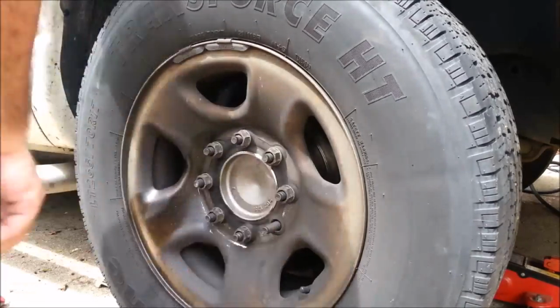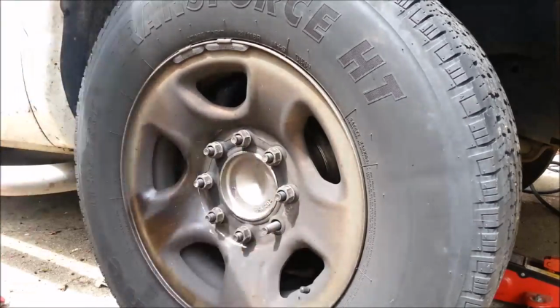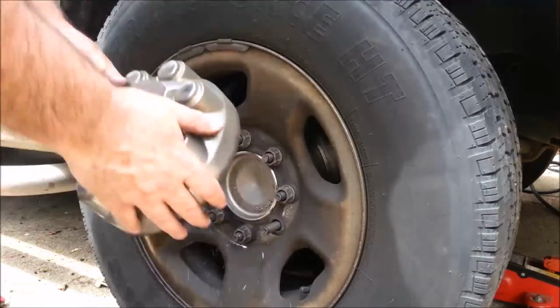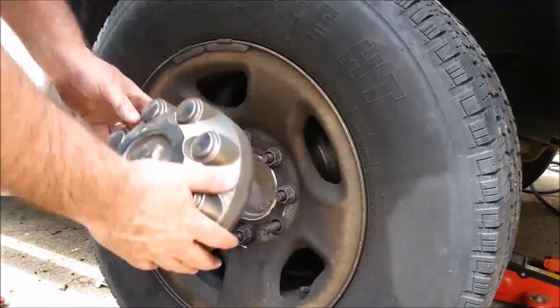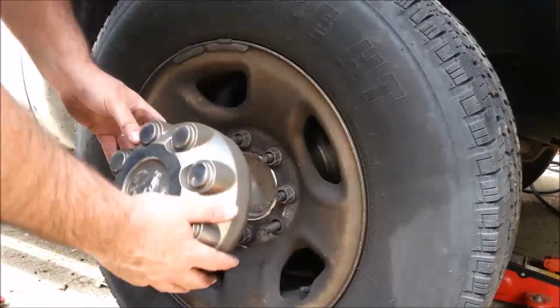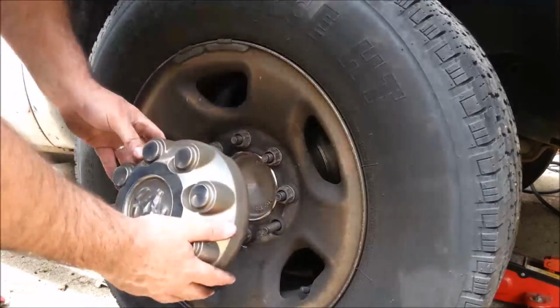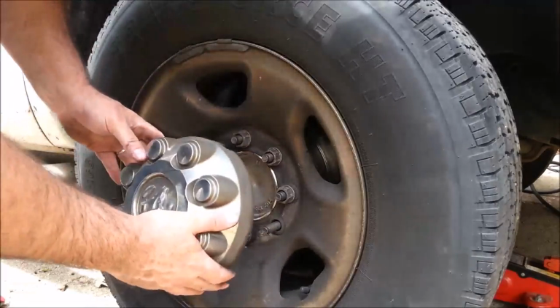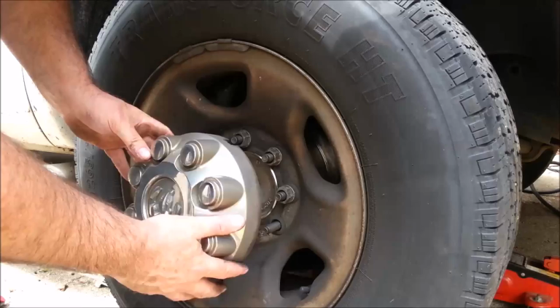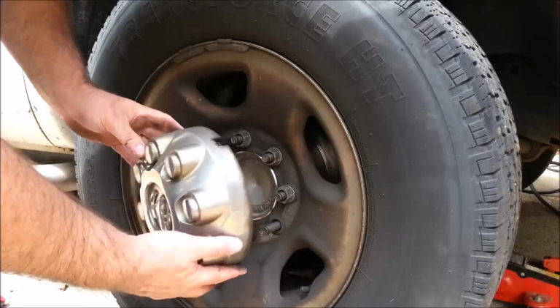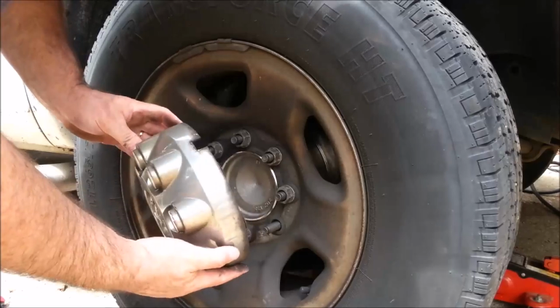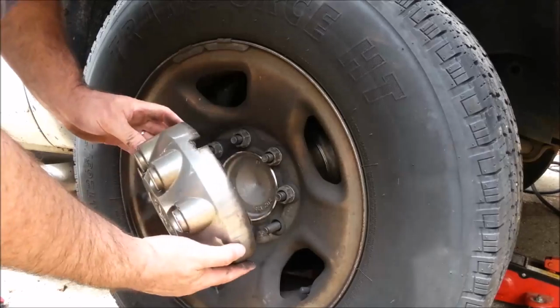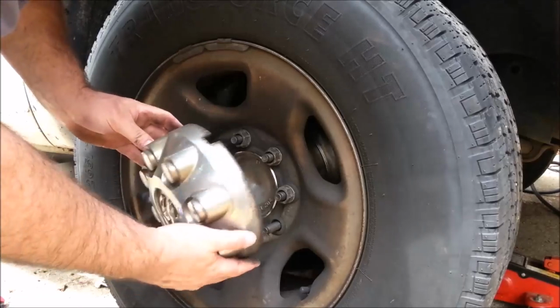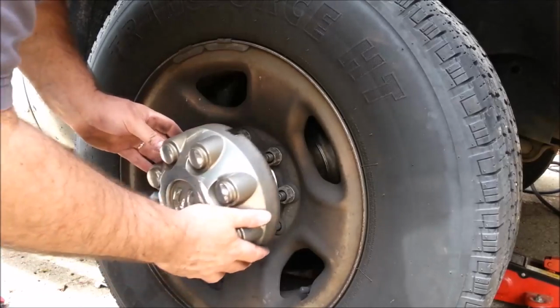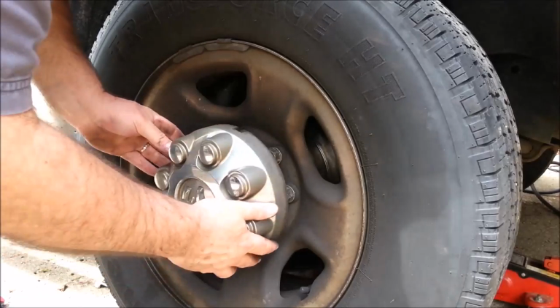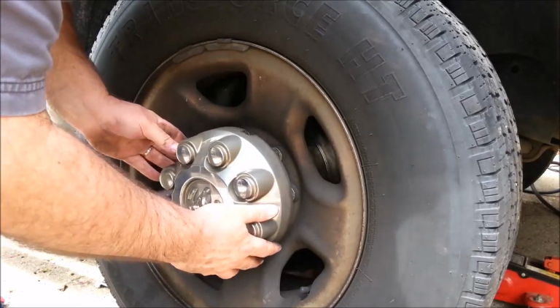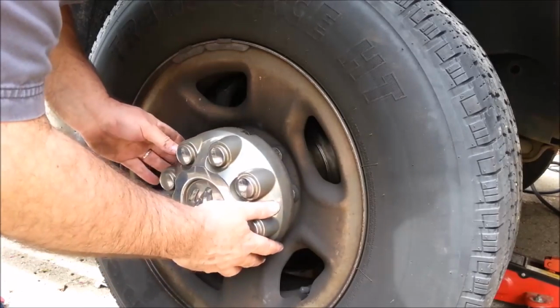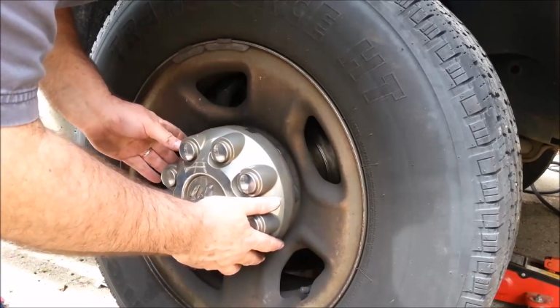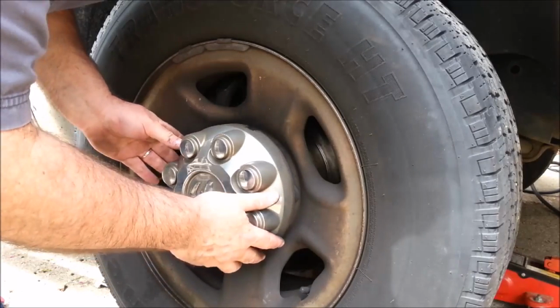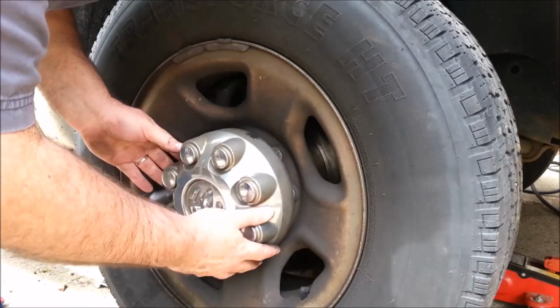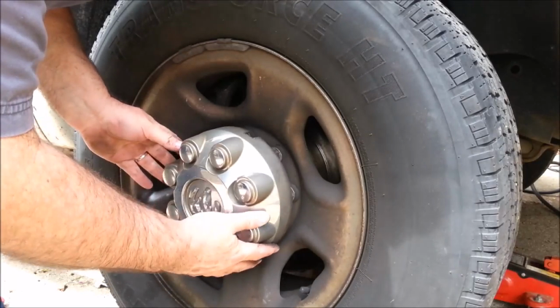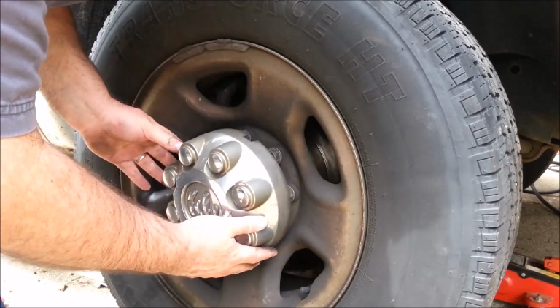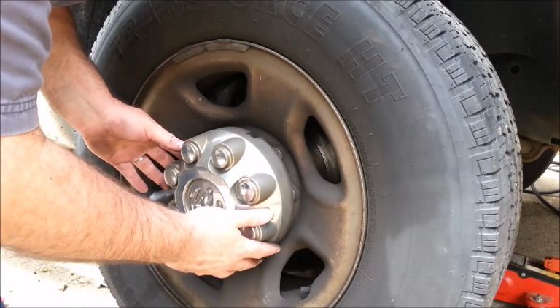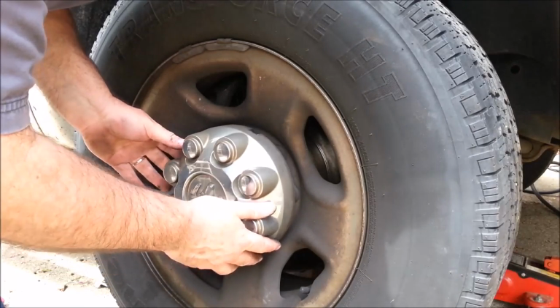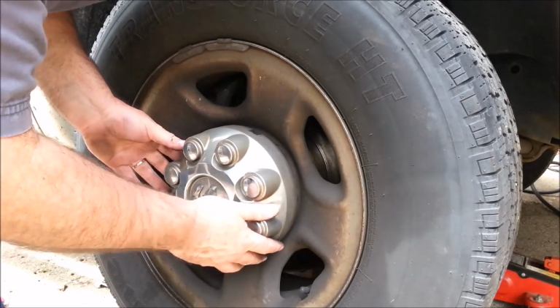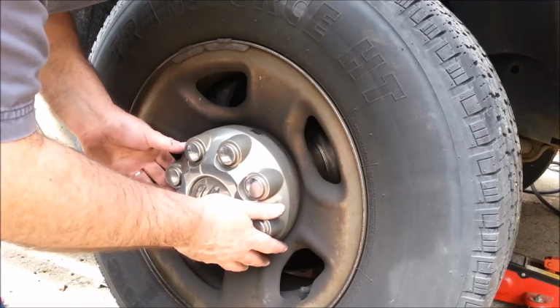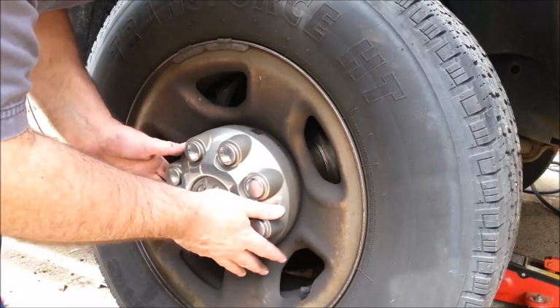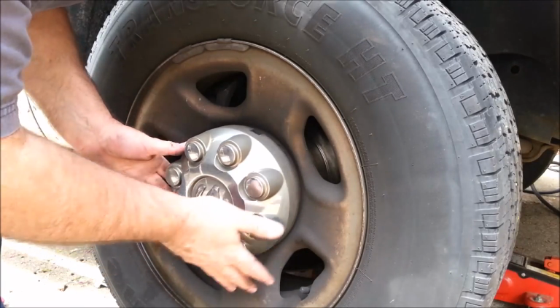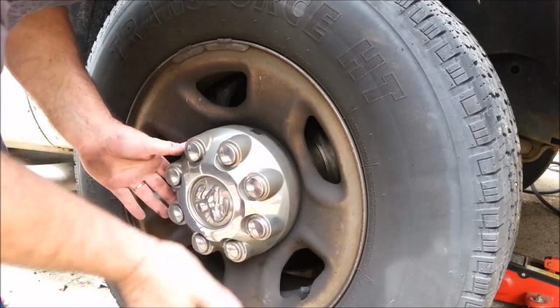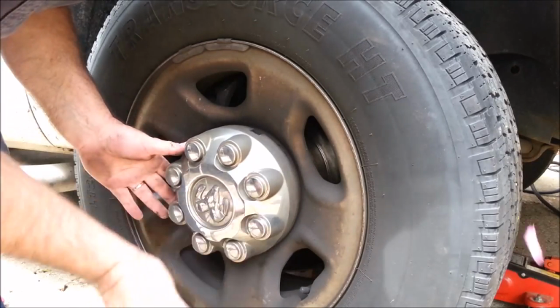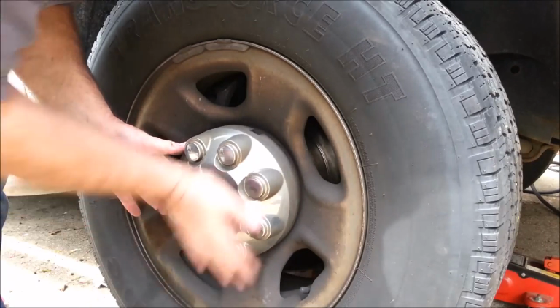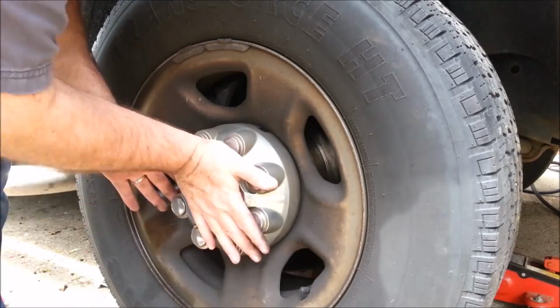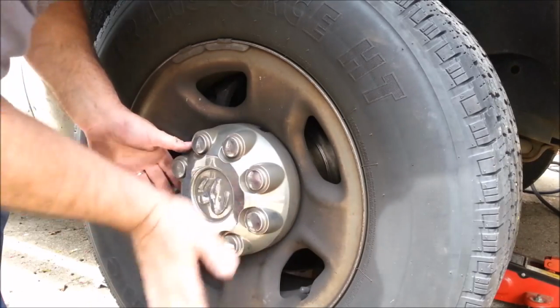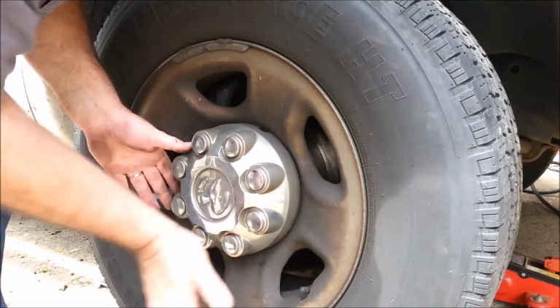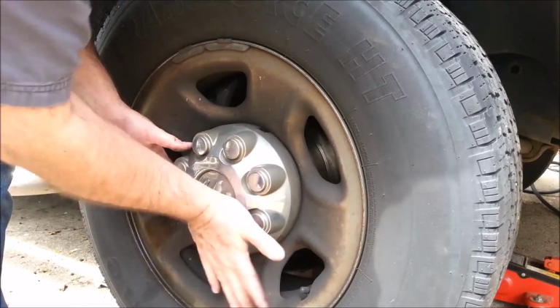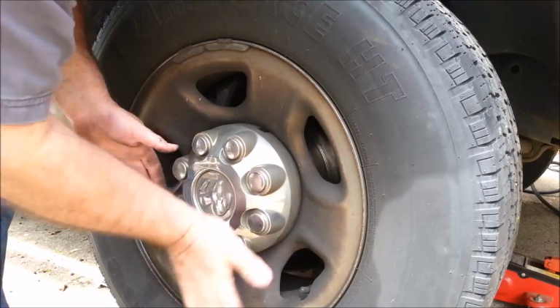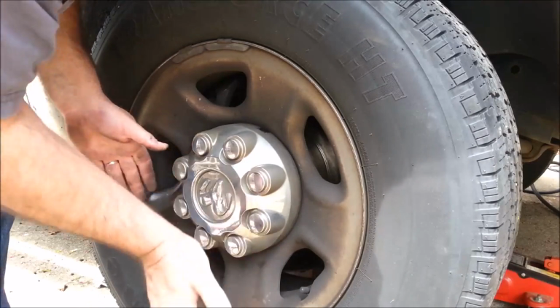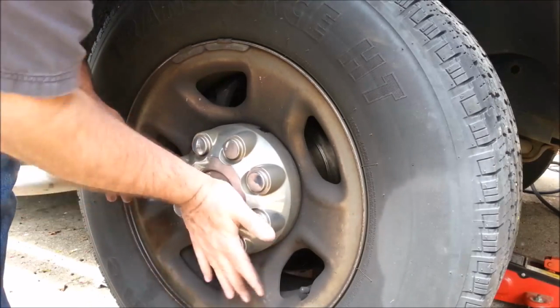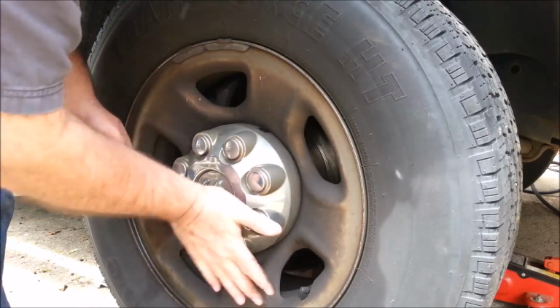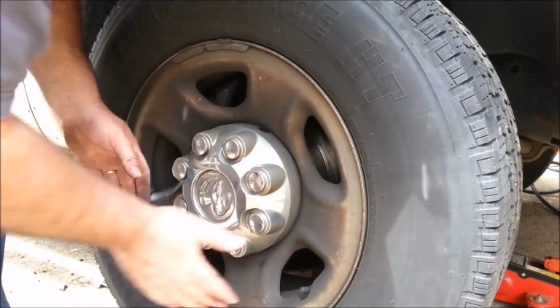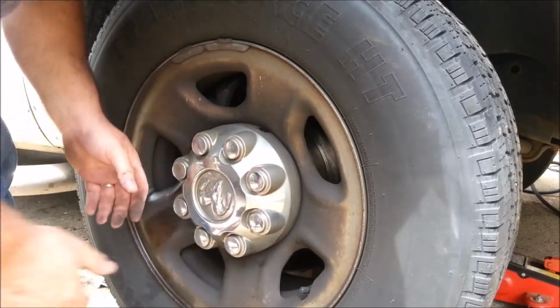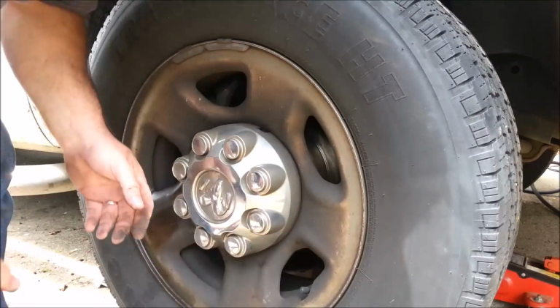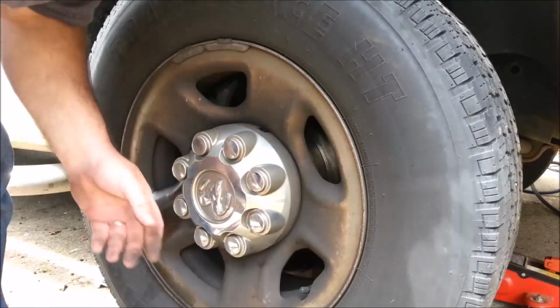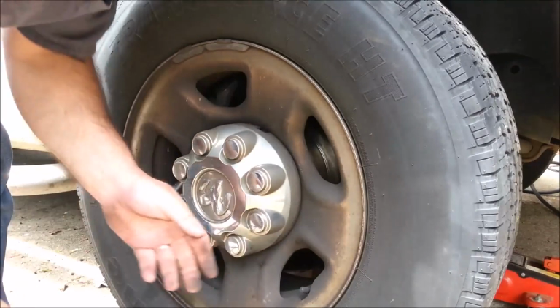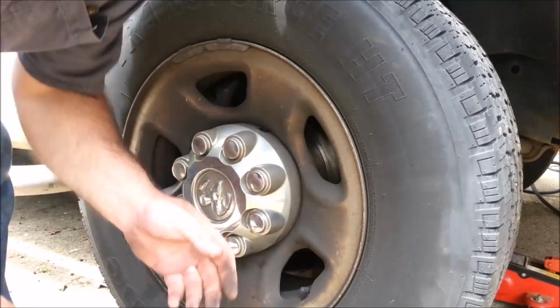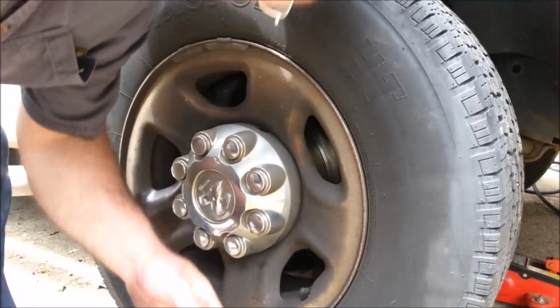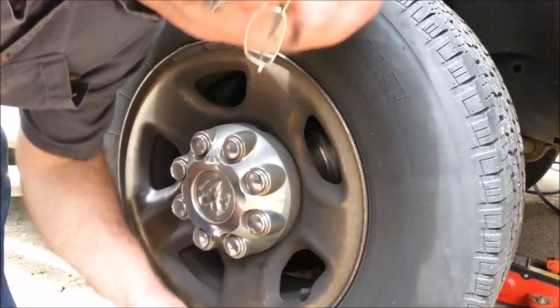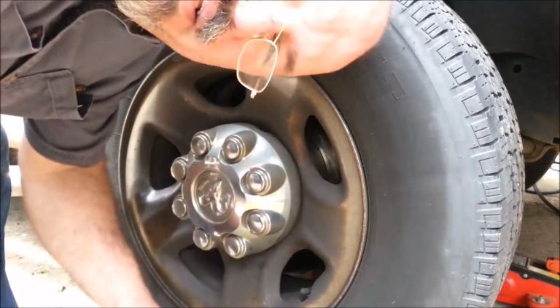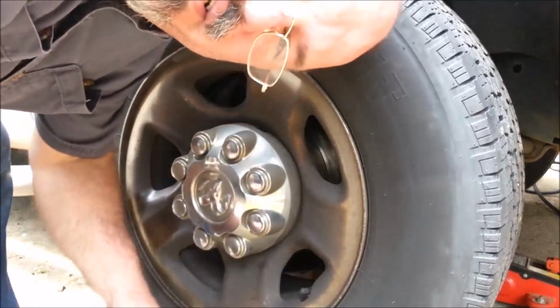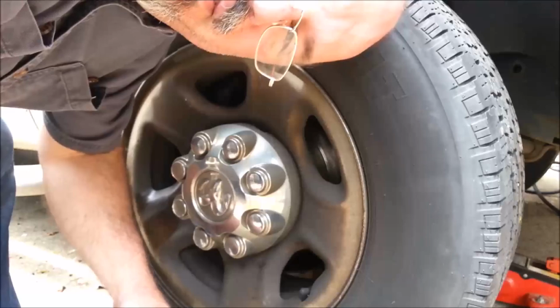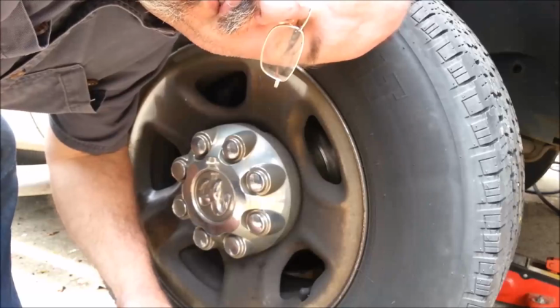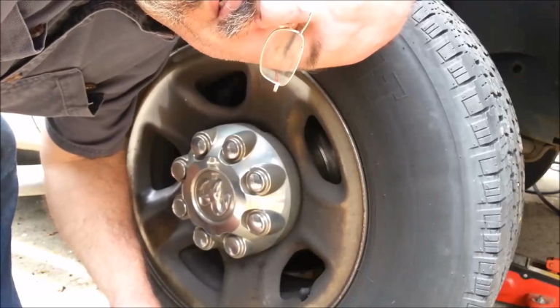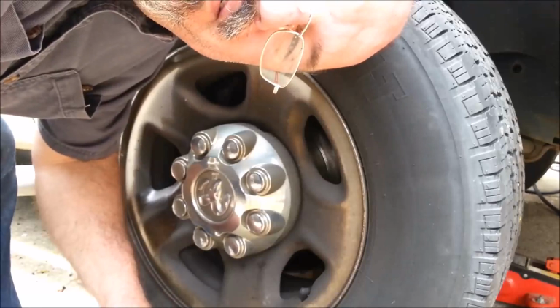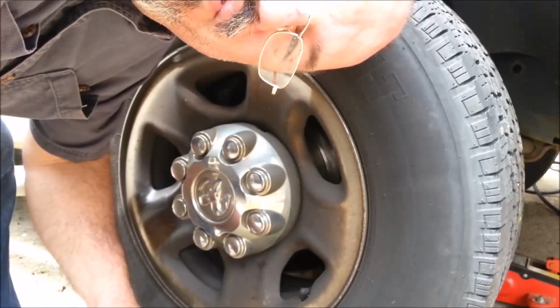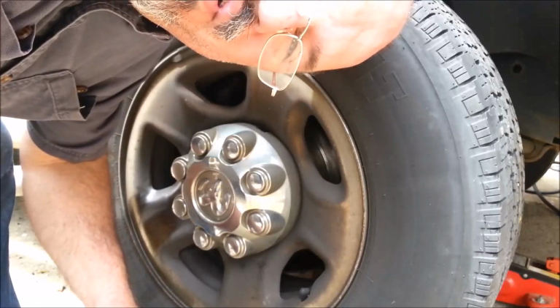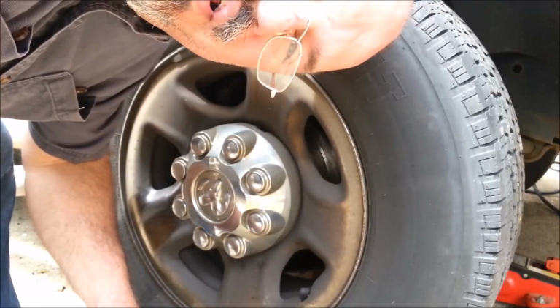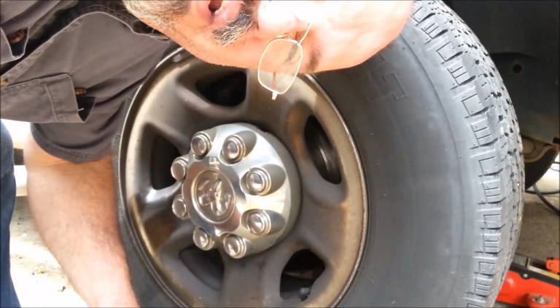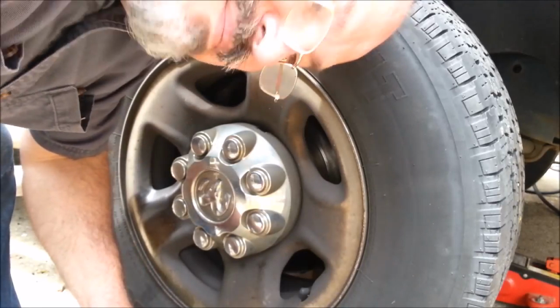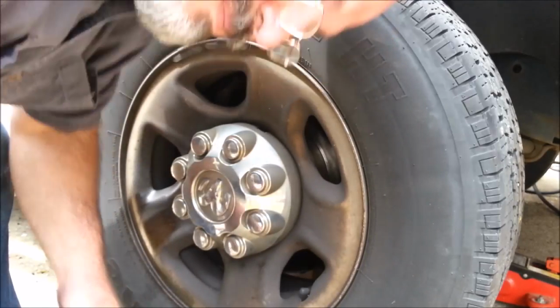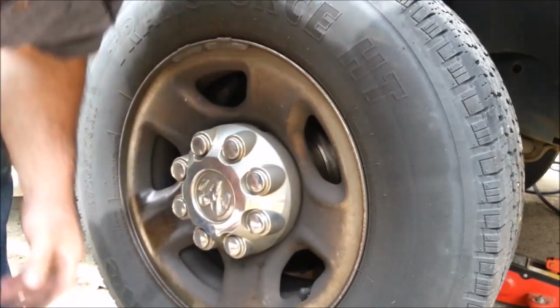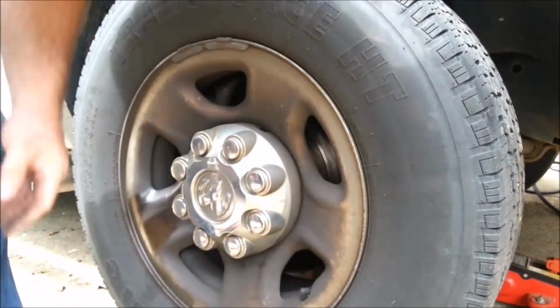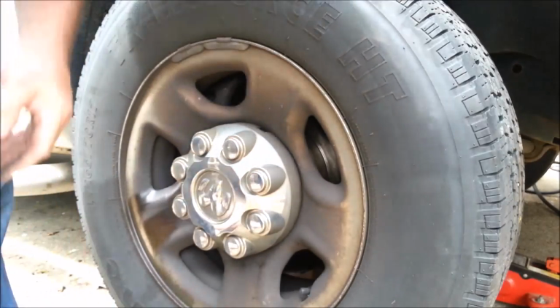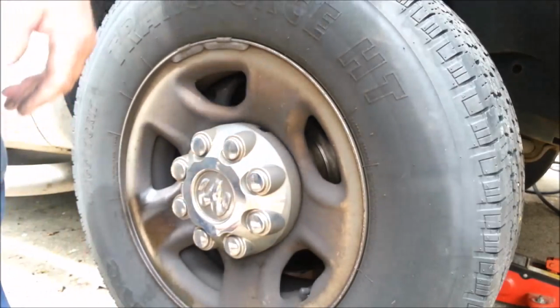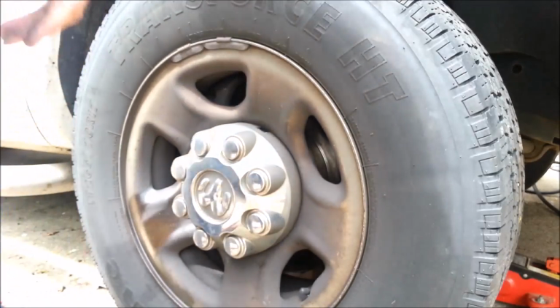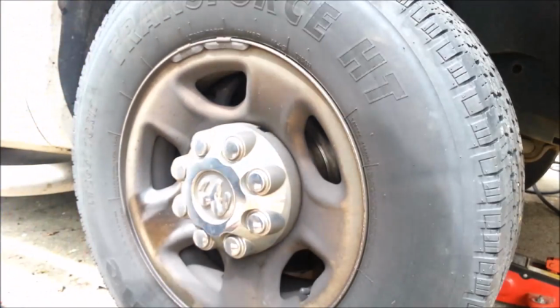This will conclude this video. If you're upset about how dirty my wheels are, send me a private message — you can clean them. Take care.